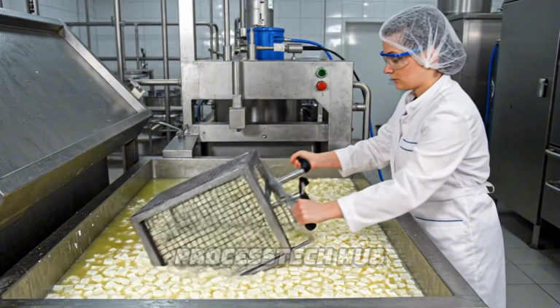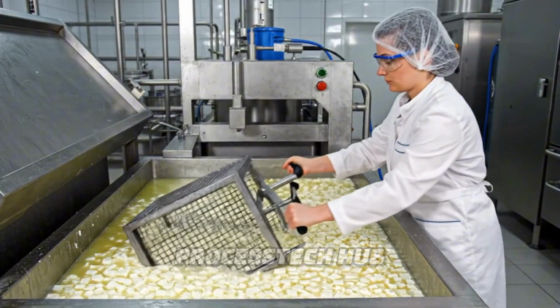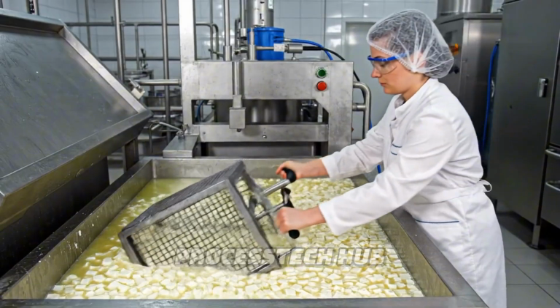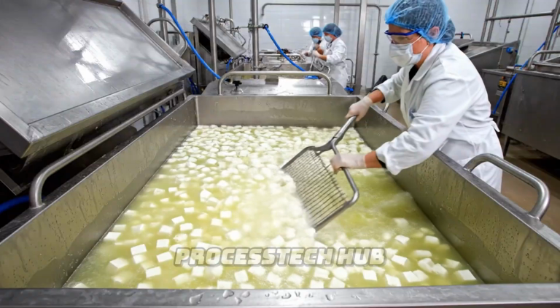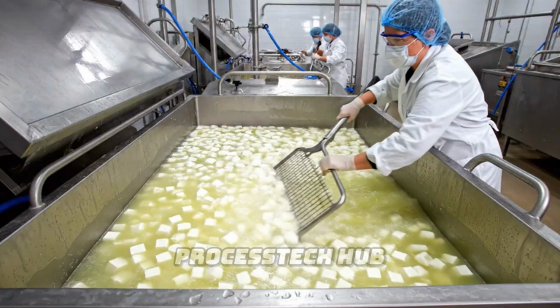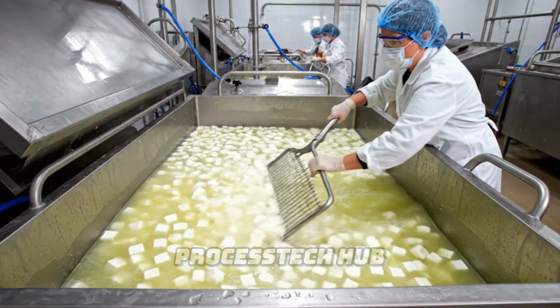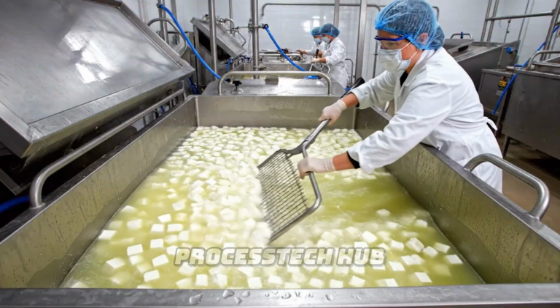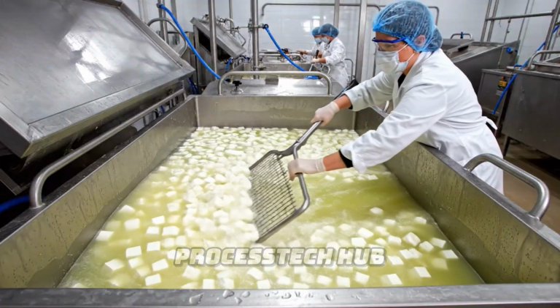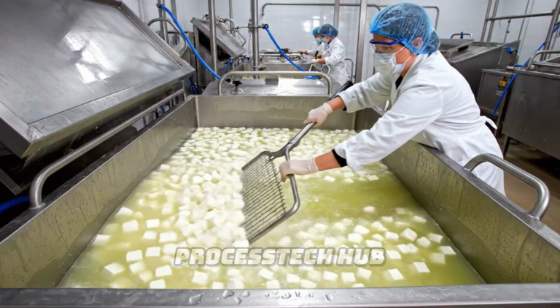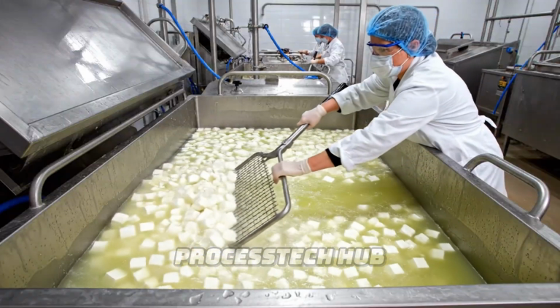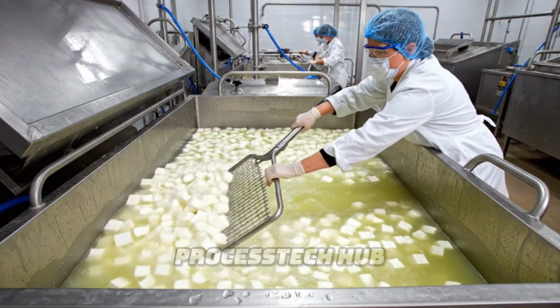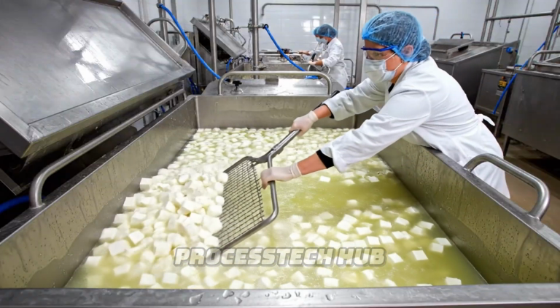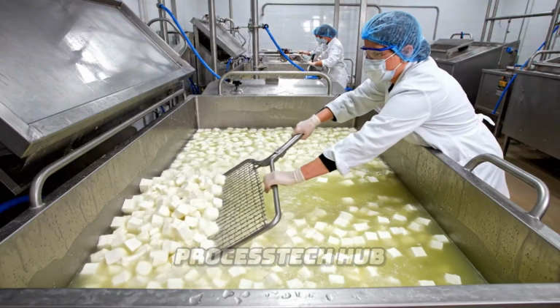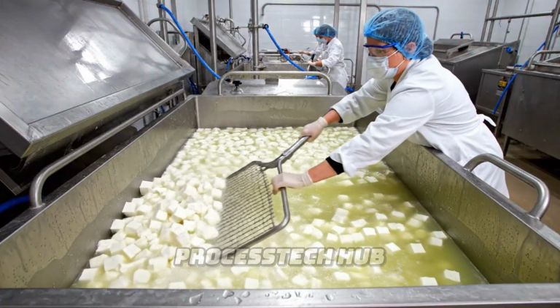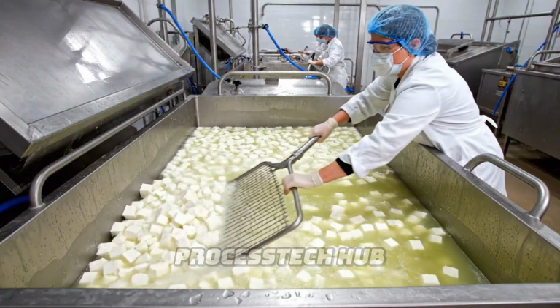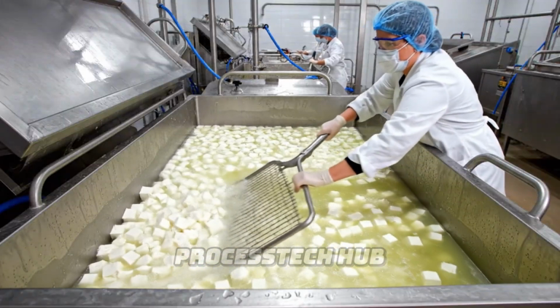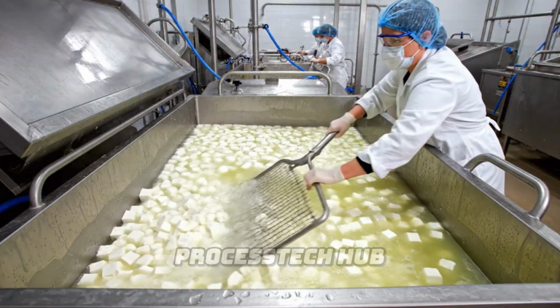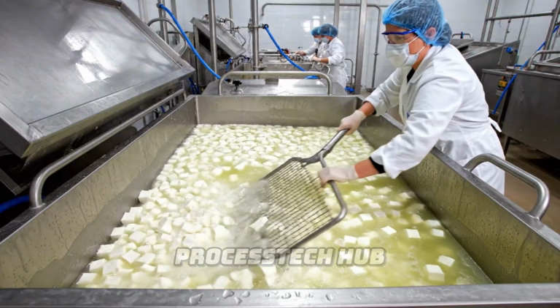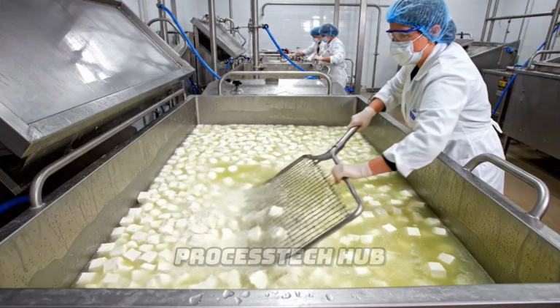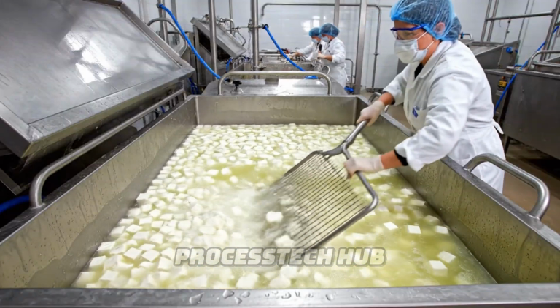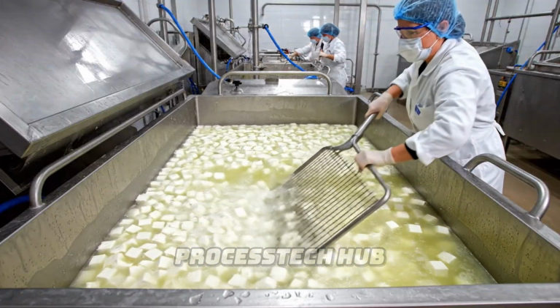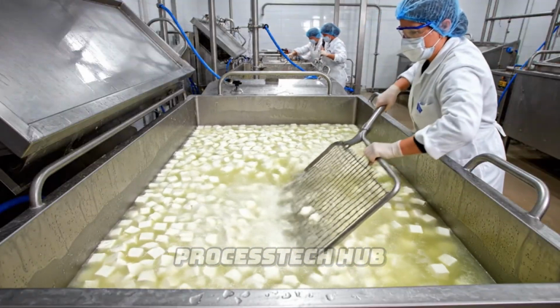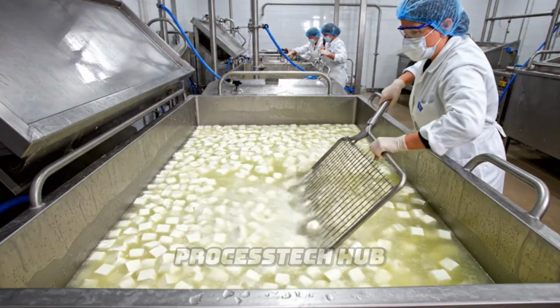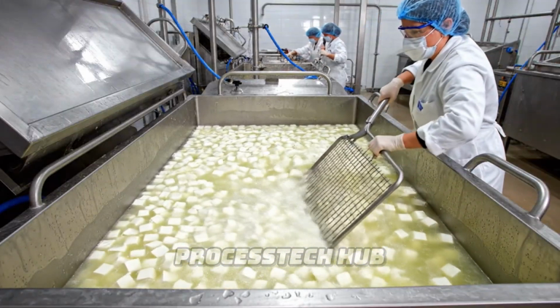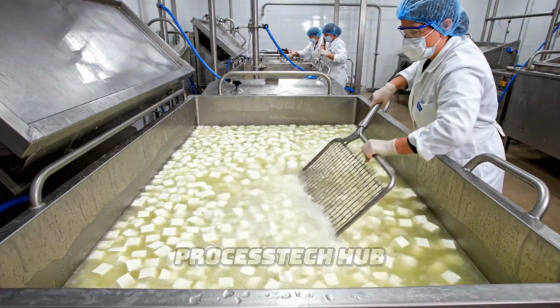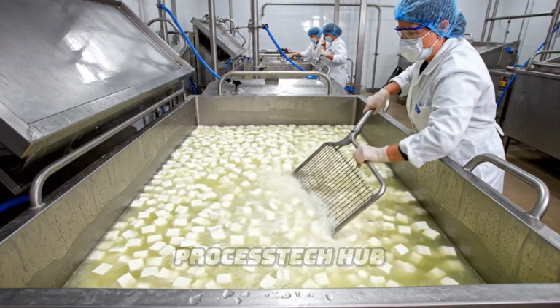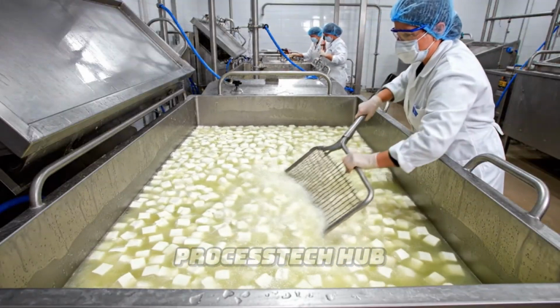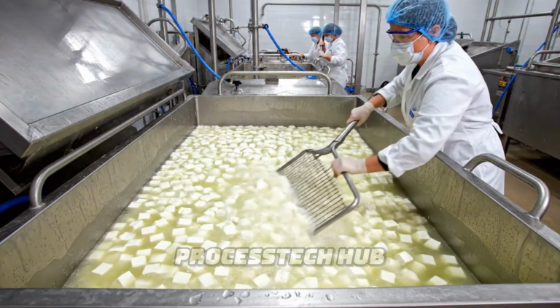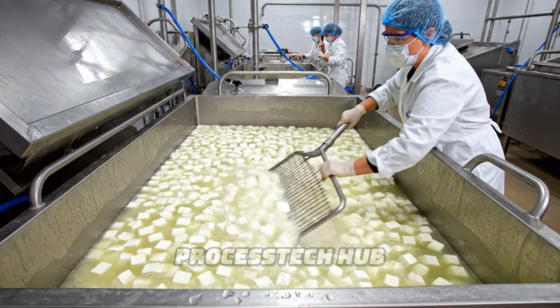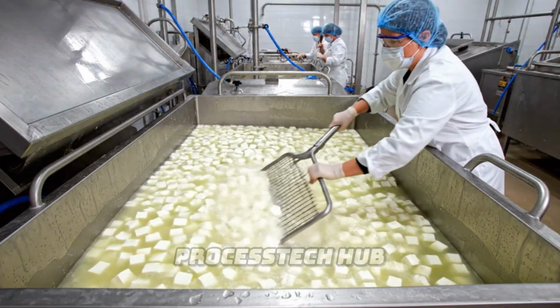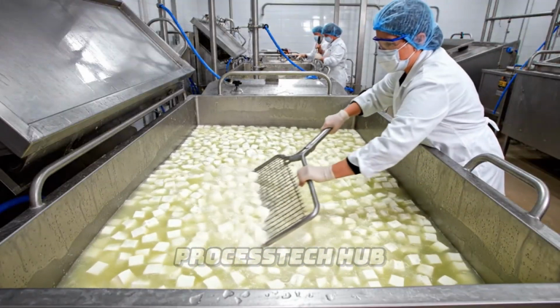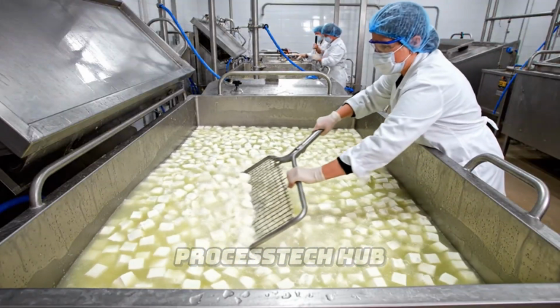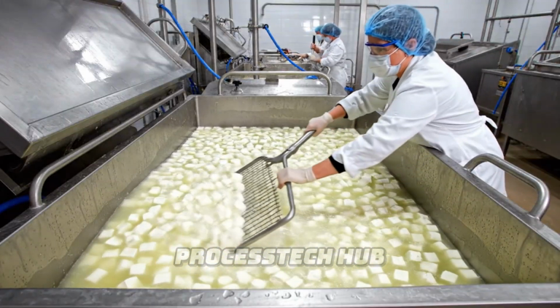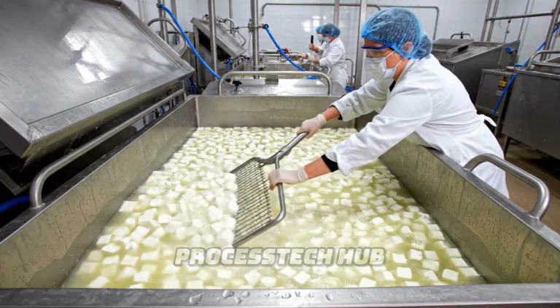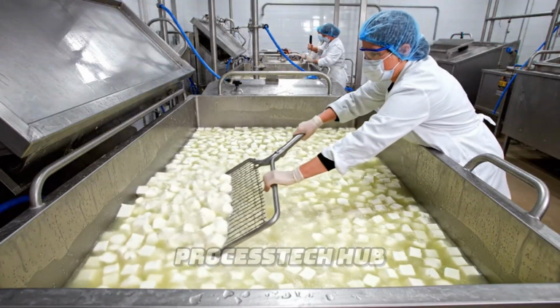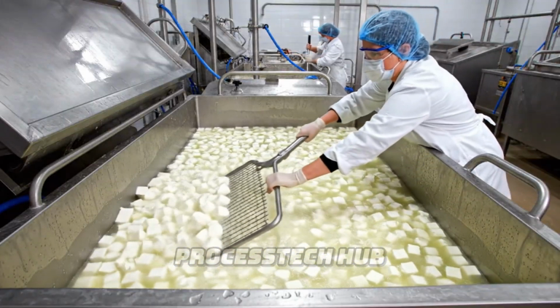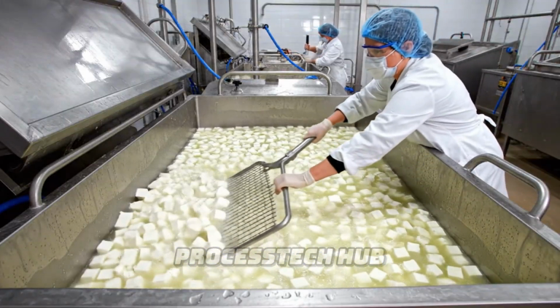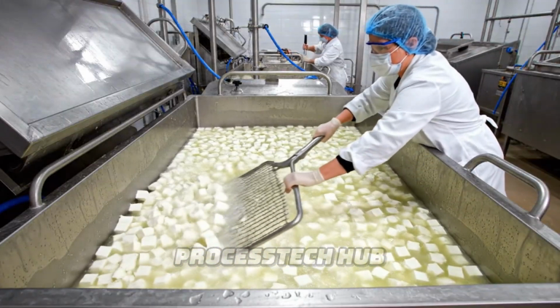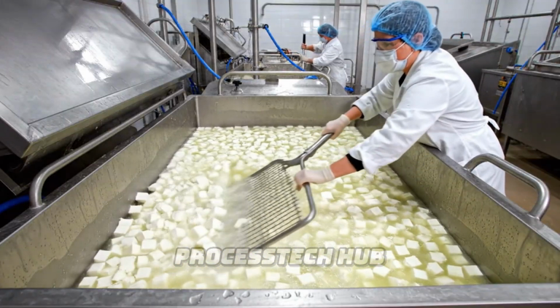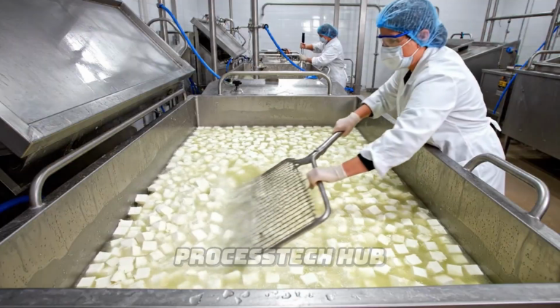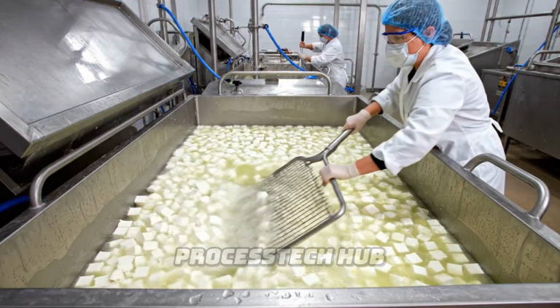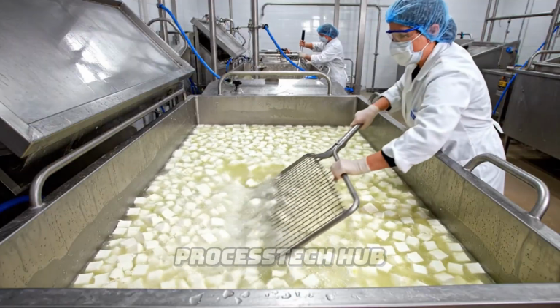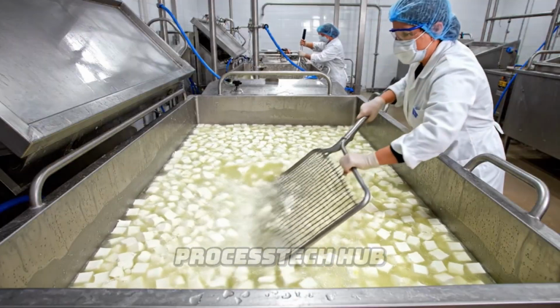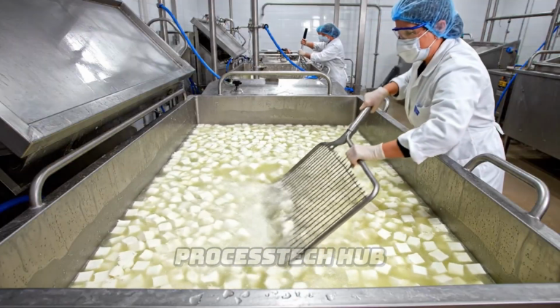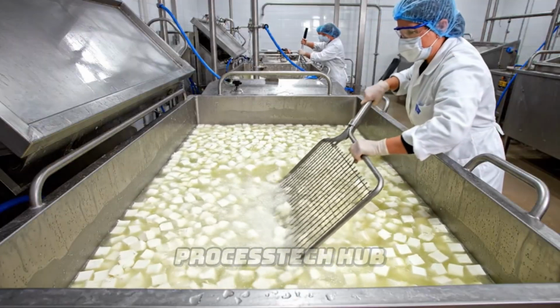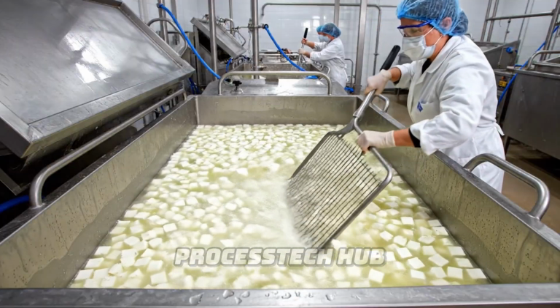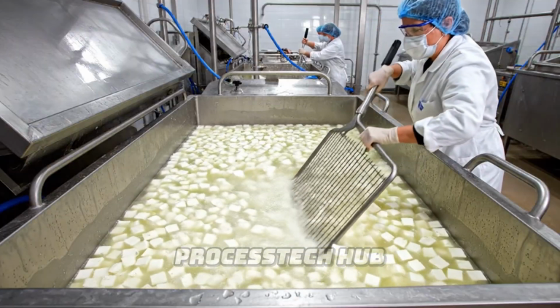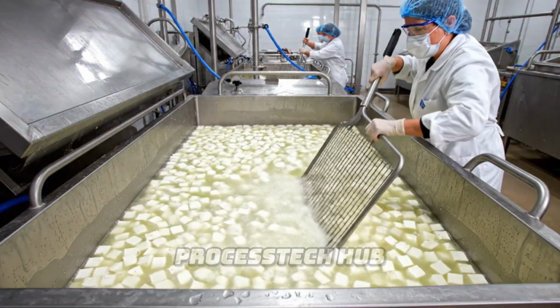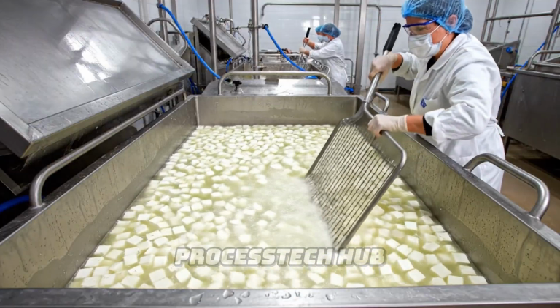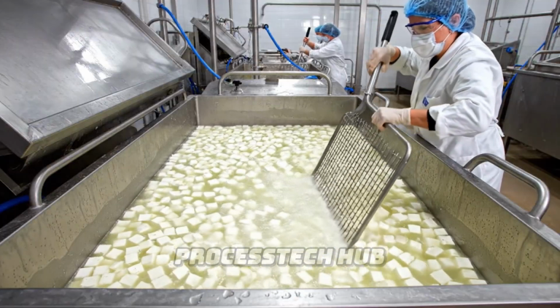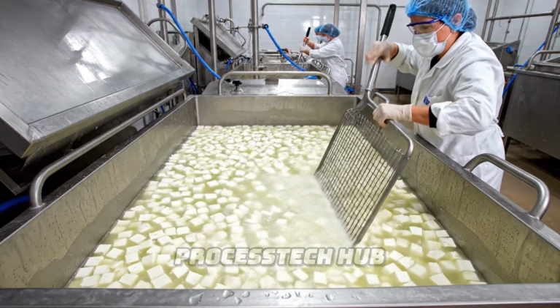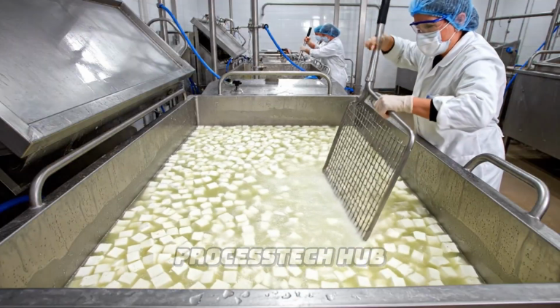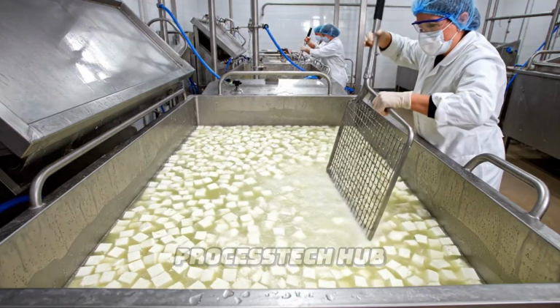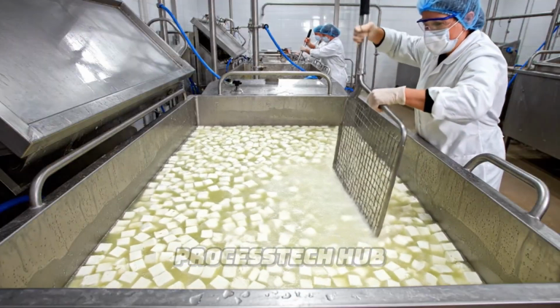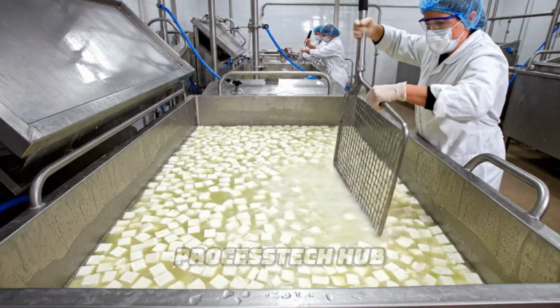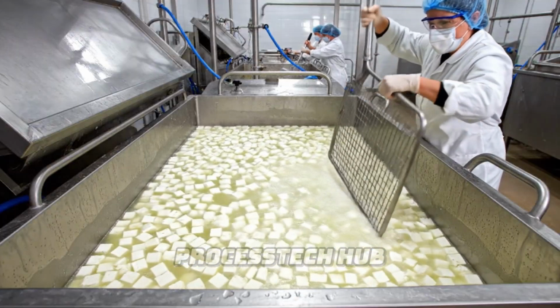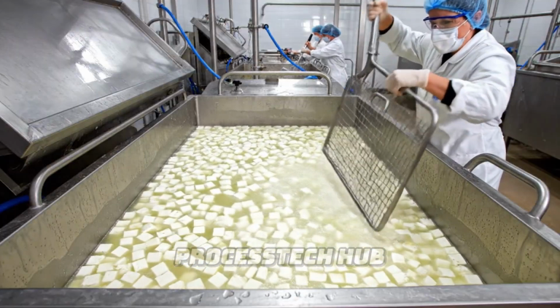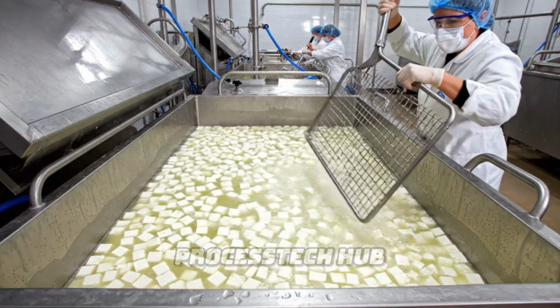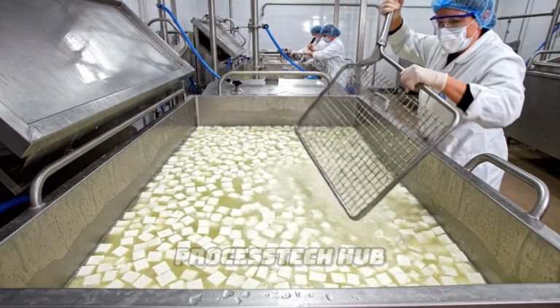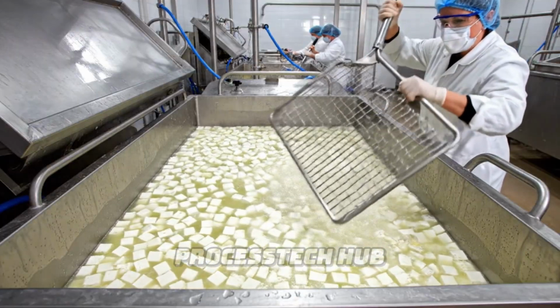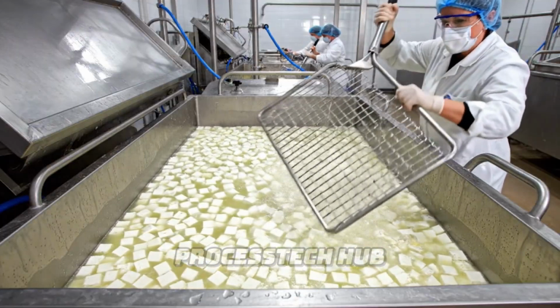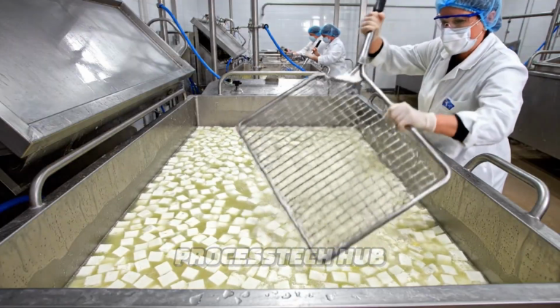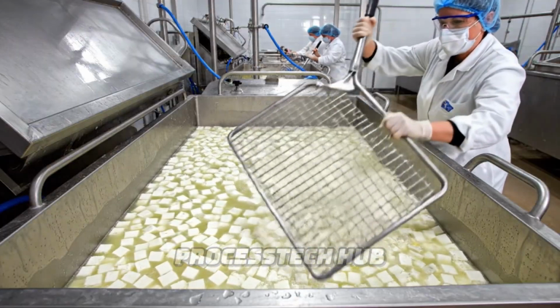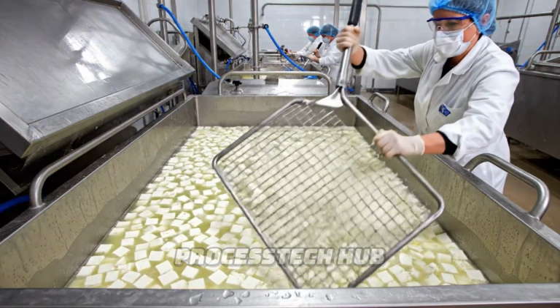After the milk has coagulated, the cheesemaker carefully cuts the curd, ensuring an even distribution for optimal moisture release.